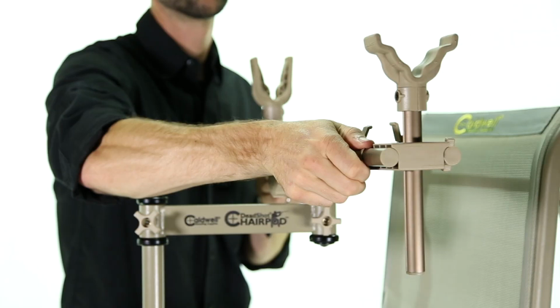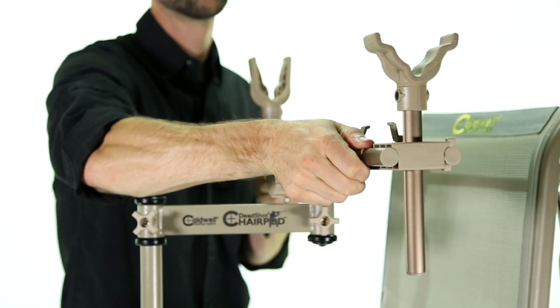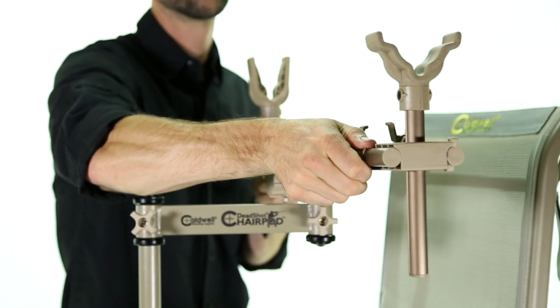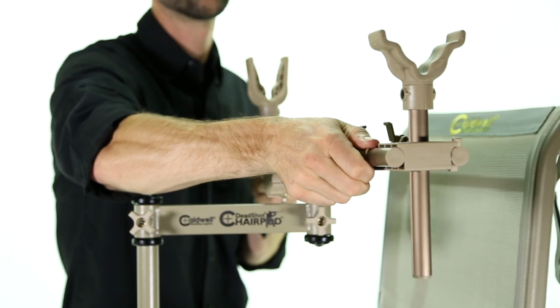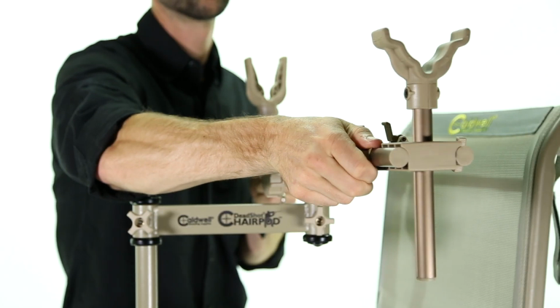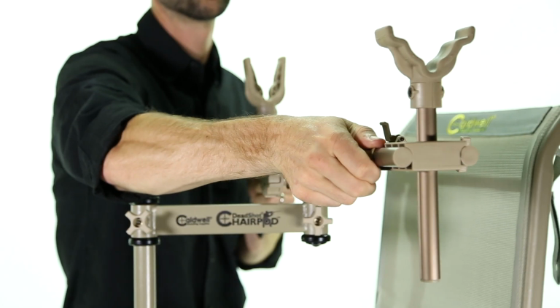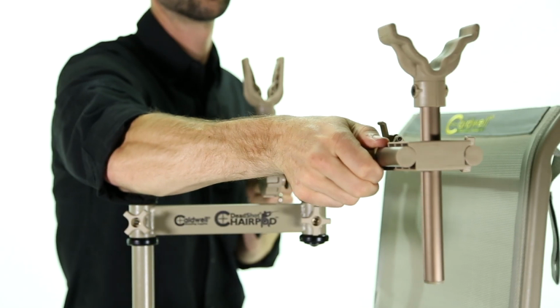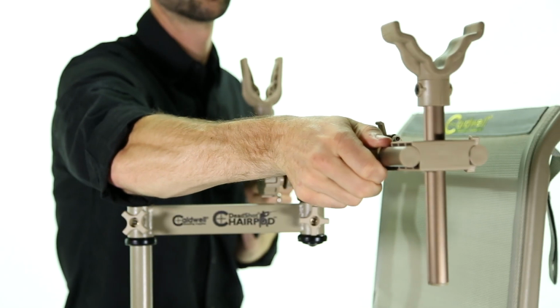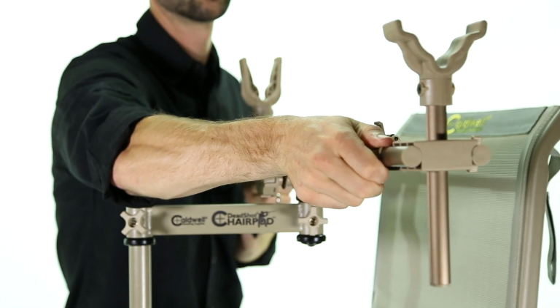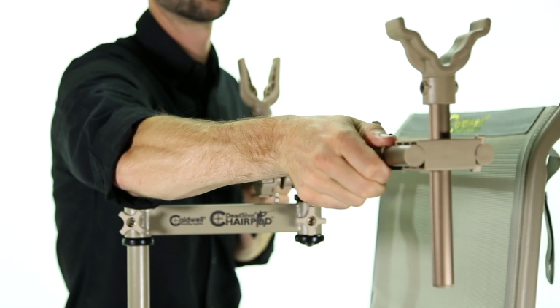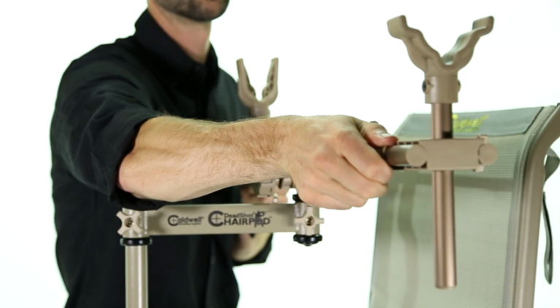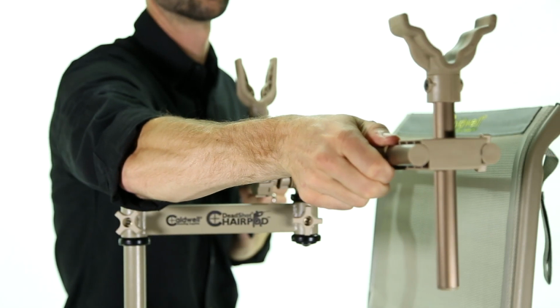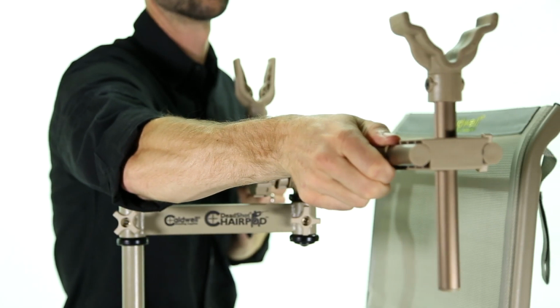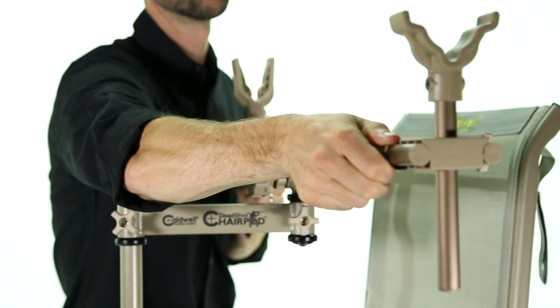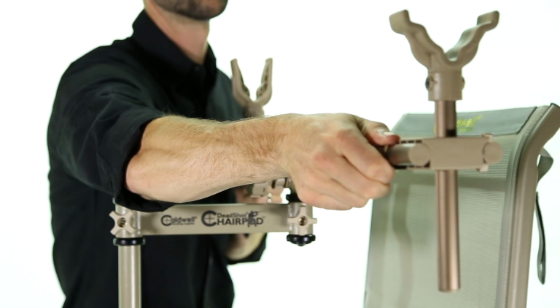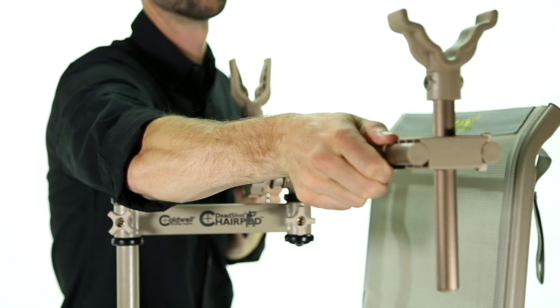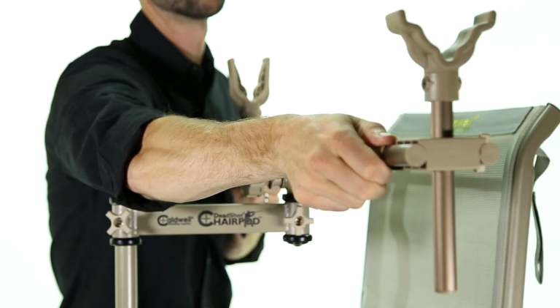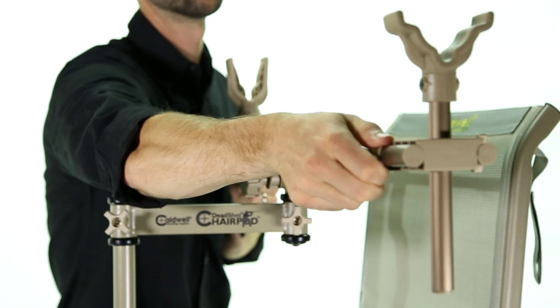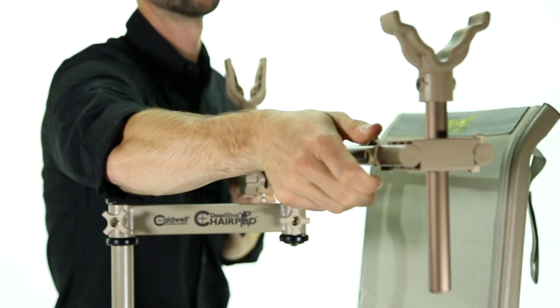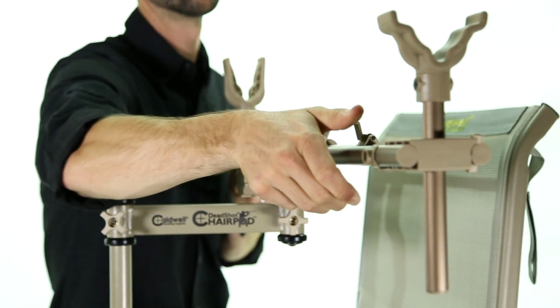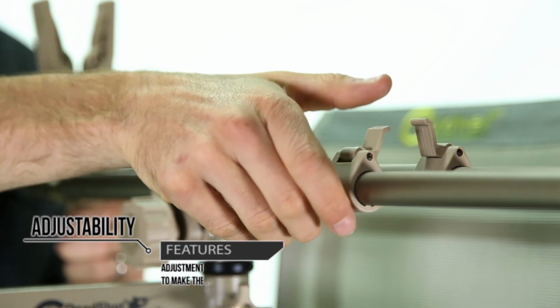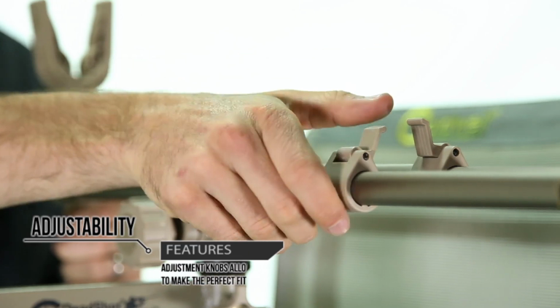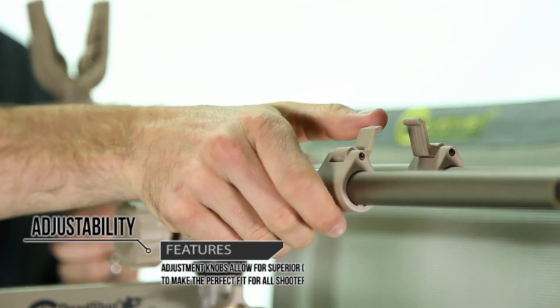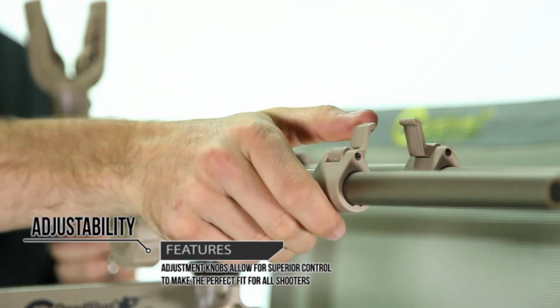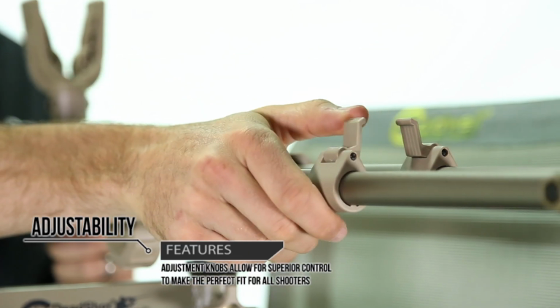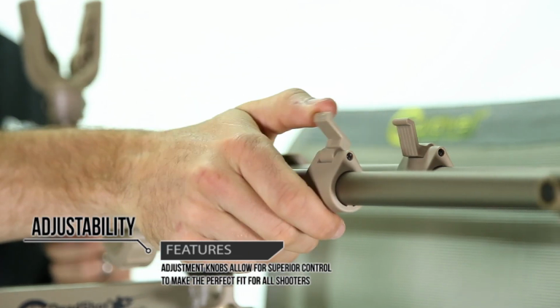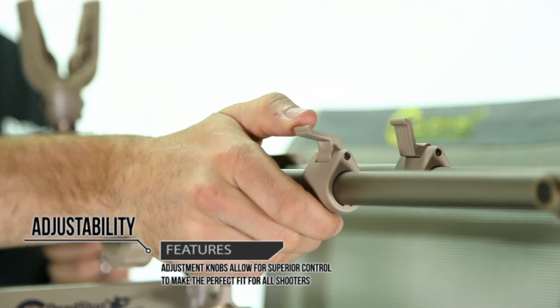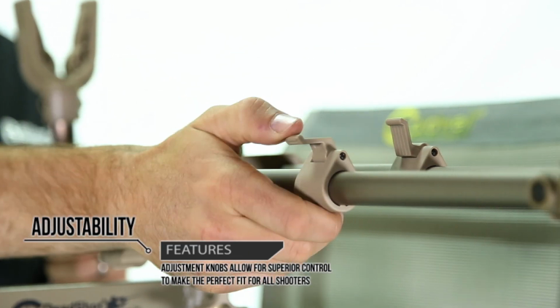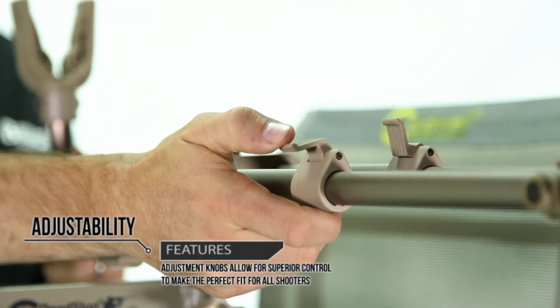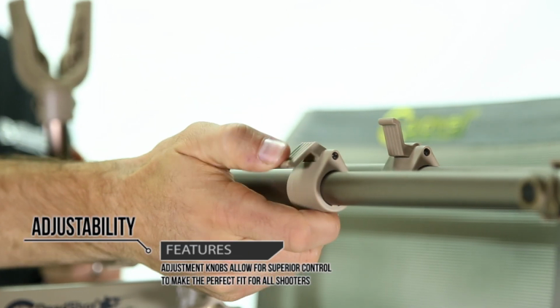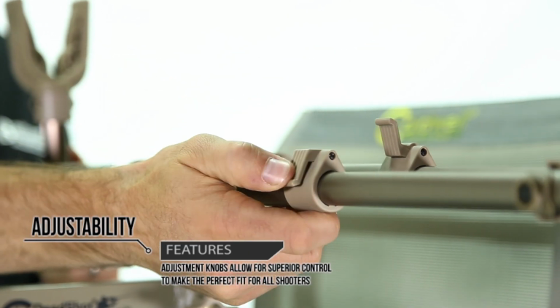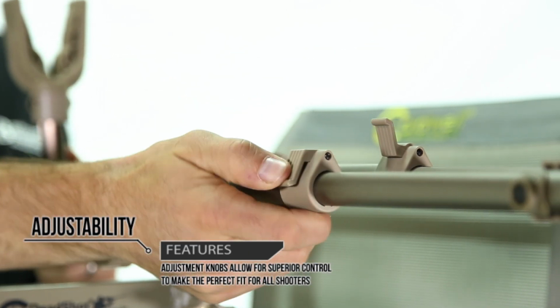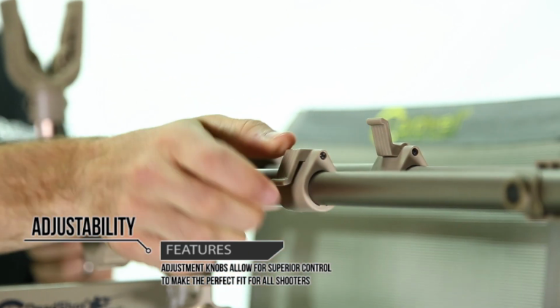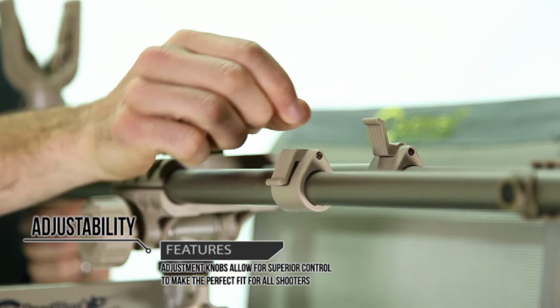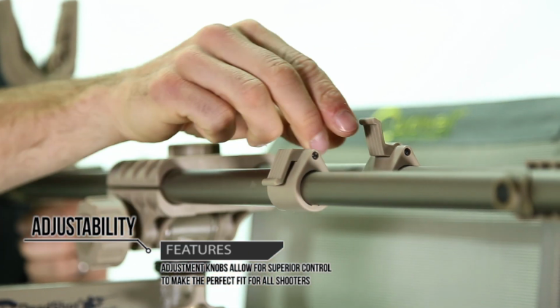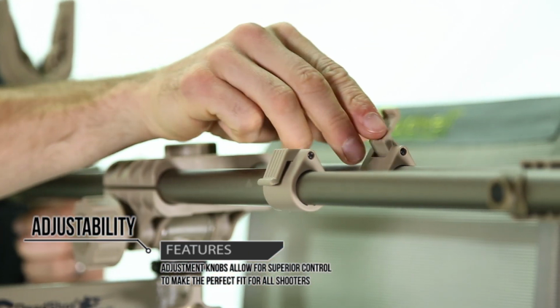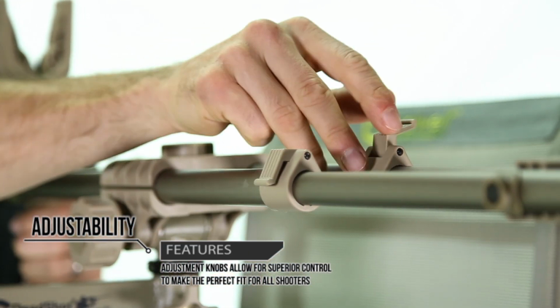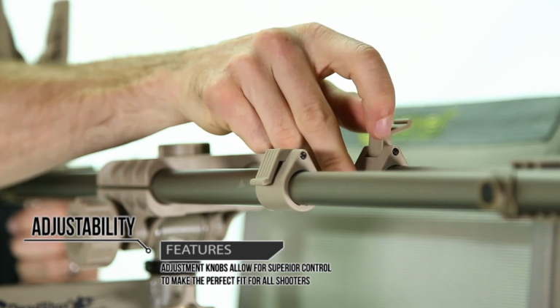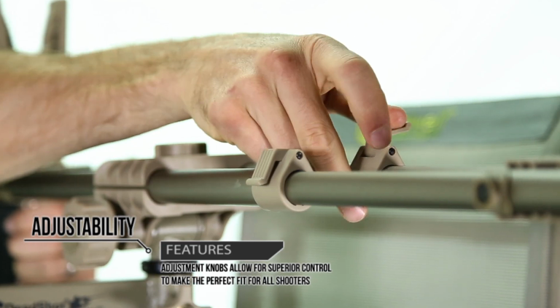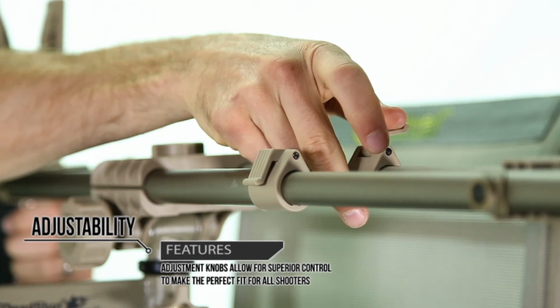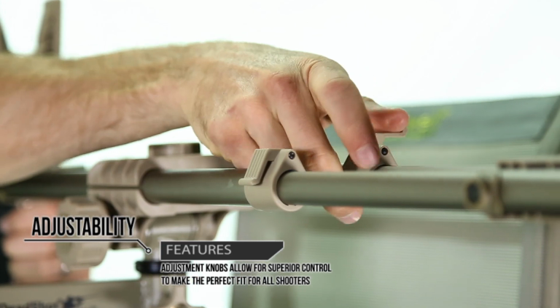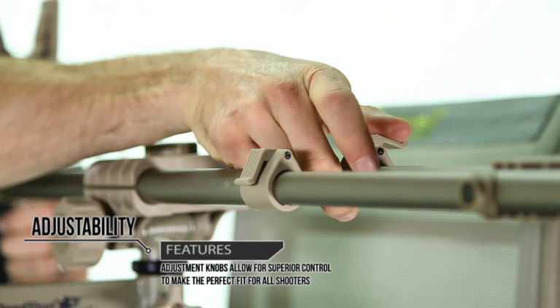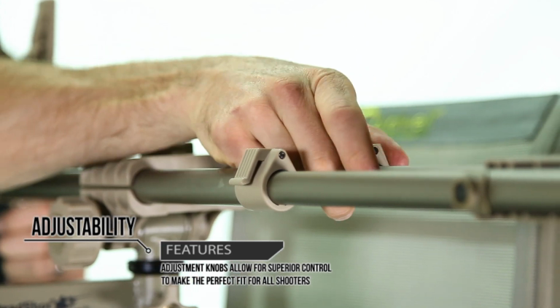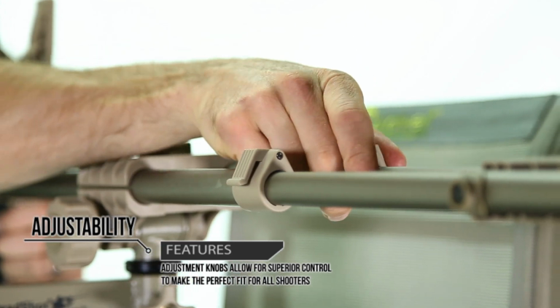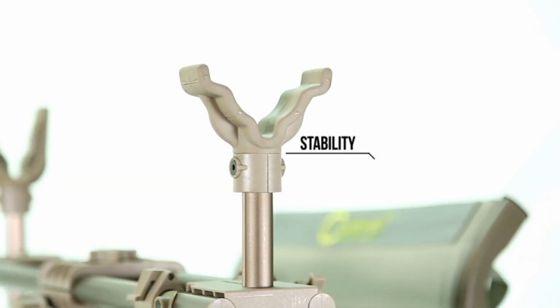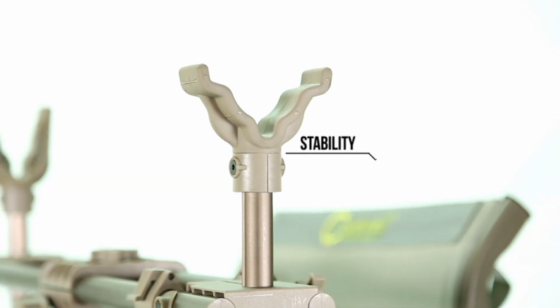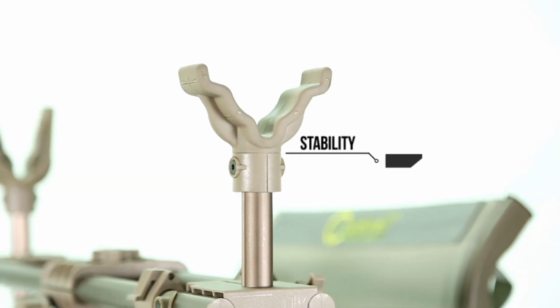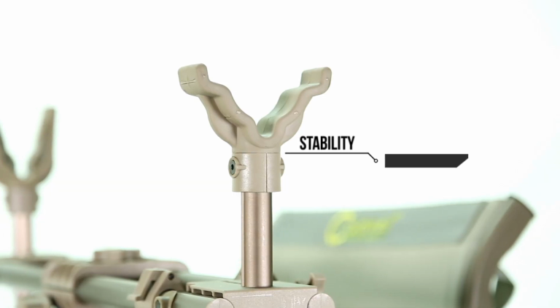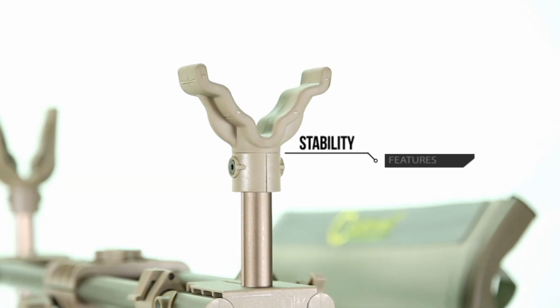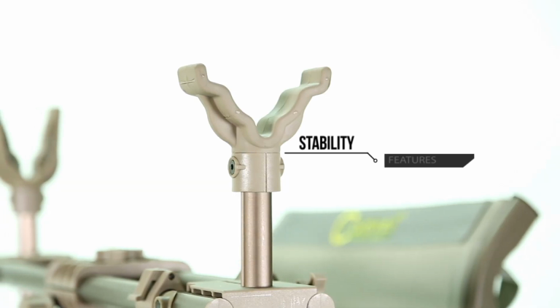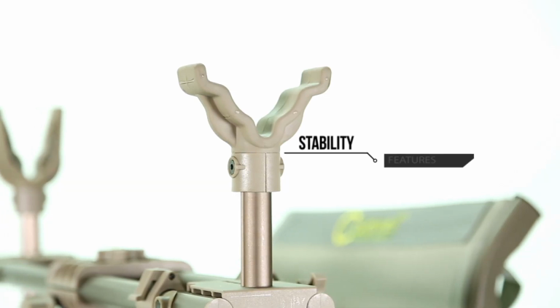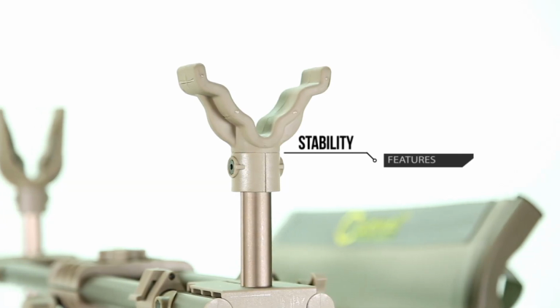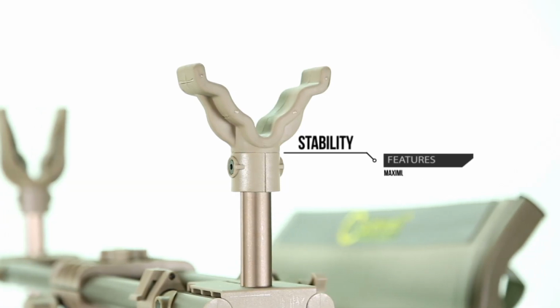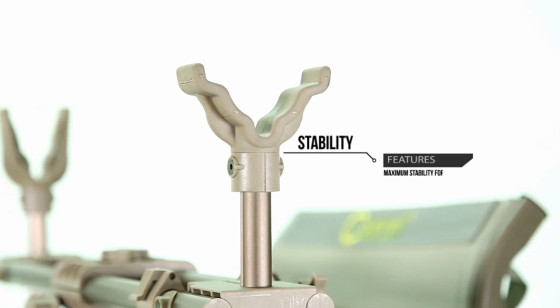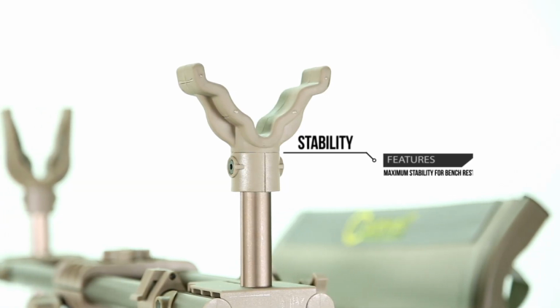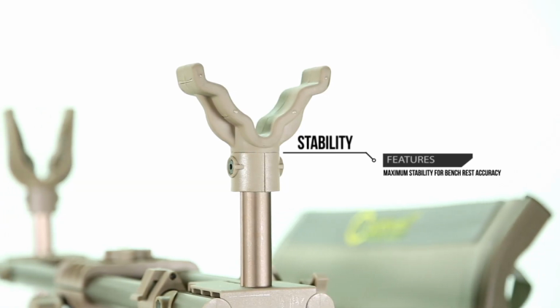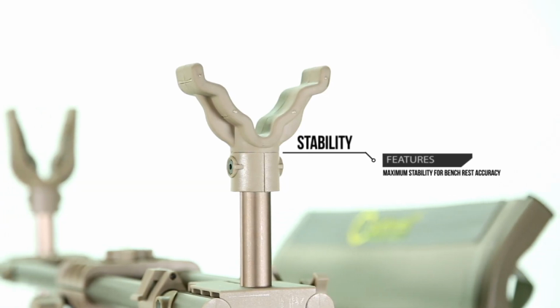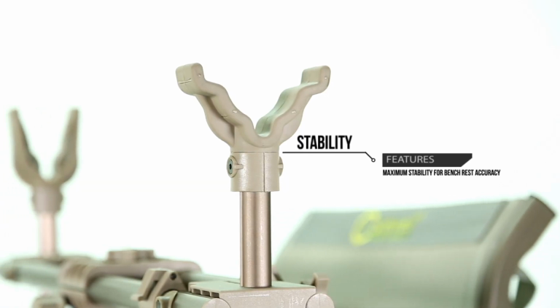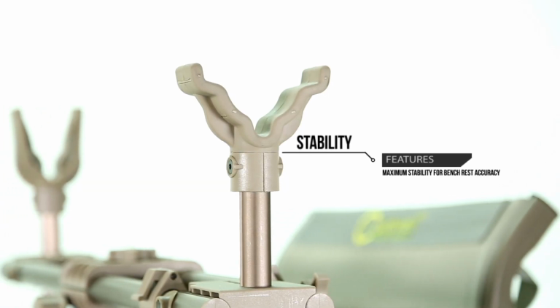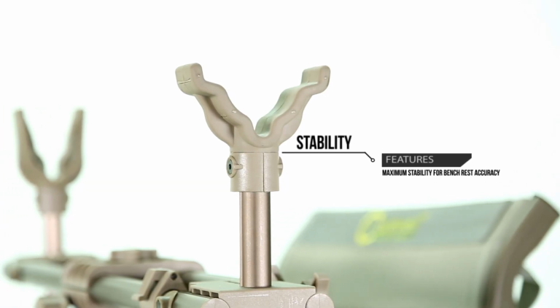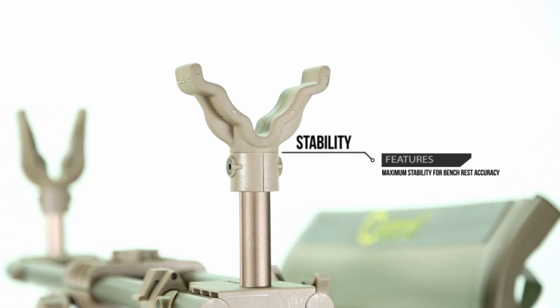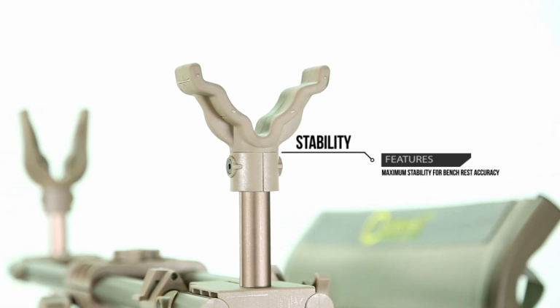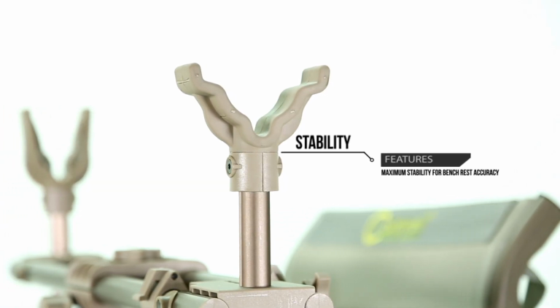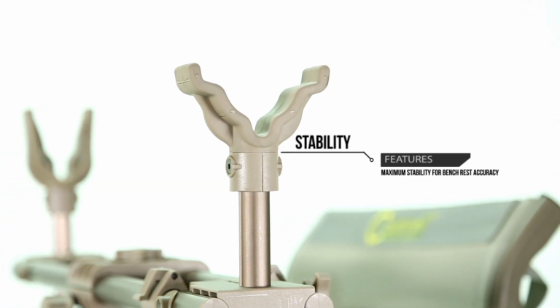Like all products in the Pod family, the Chair Pod features rubber-molded front and rear forks to support your weapon and give you true bench rest accuracy.